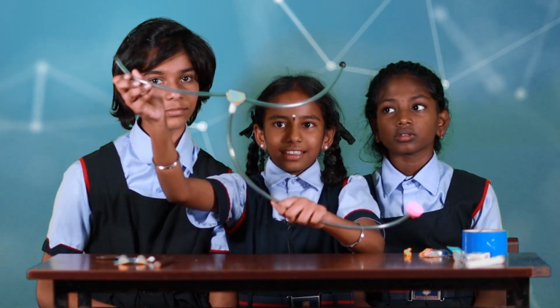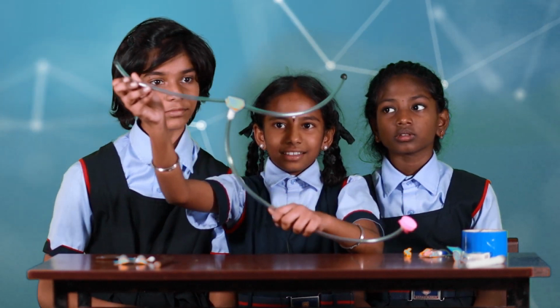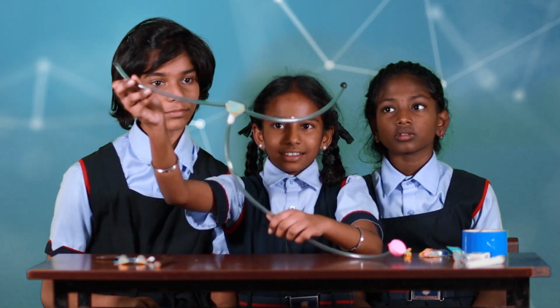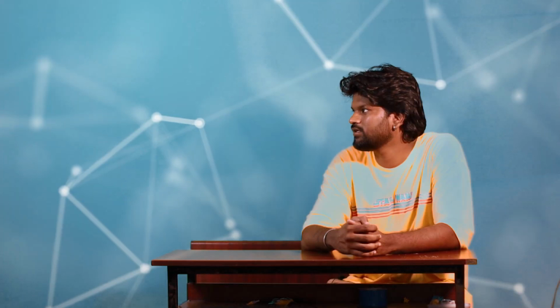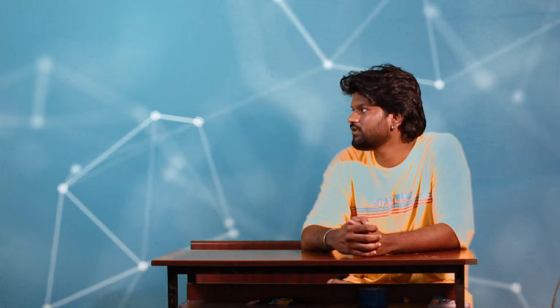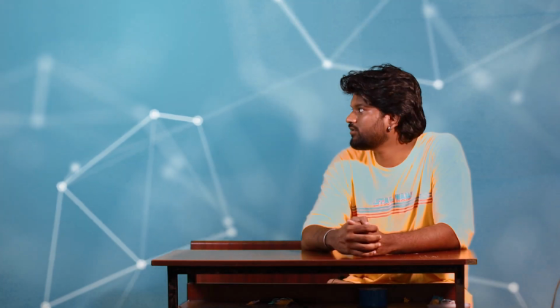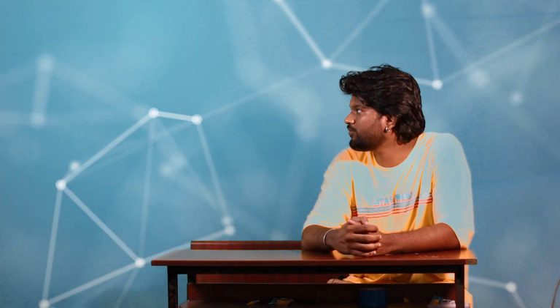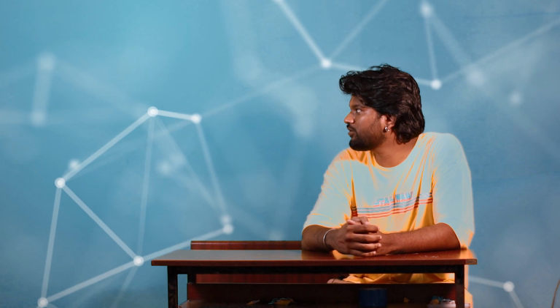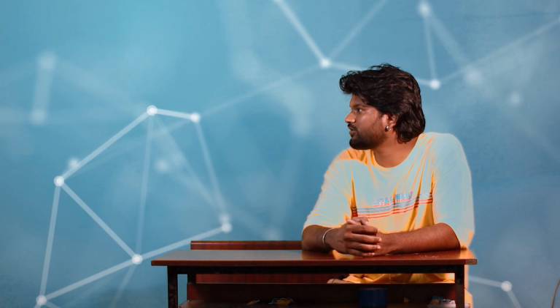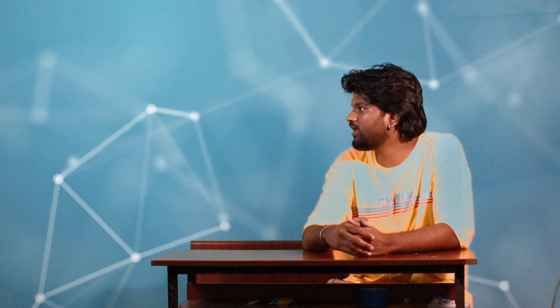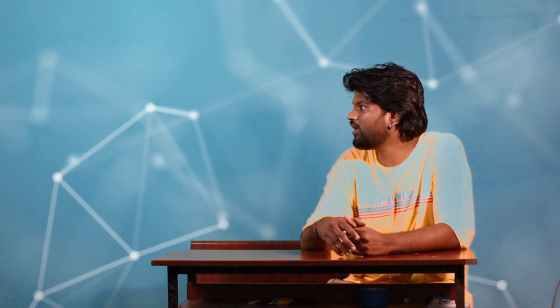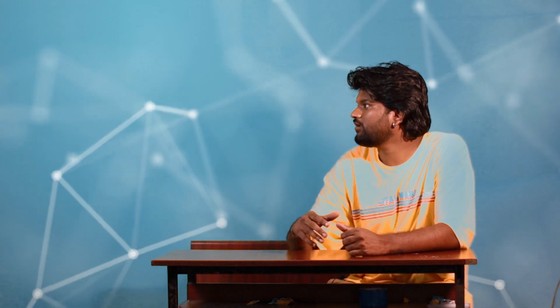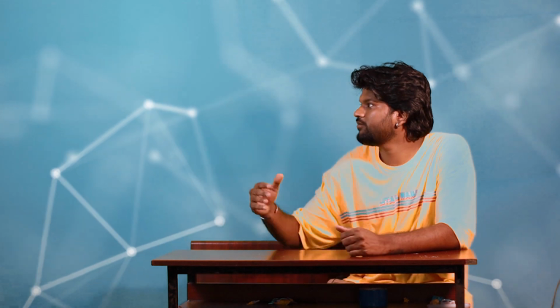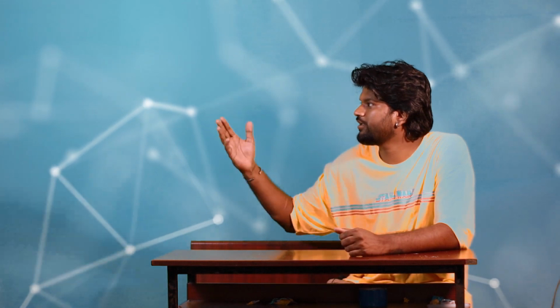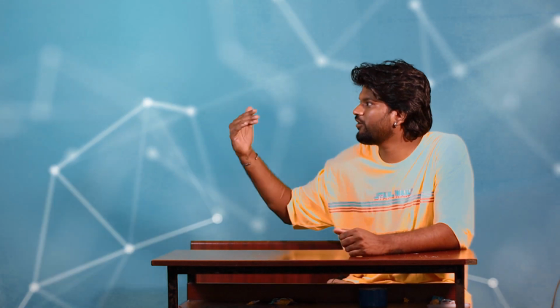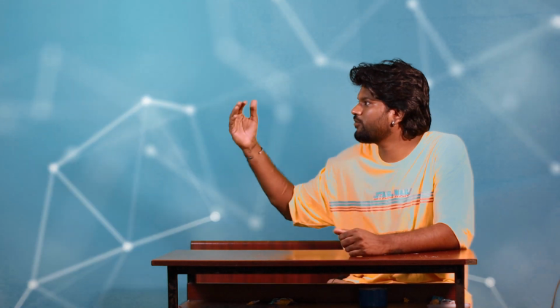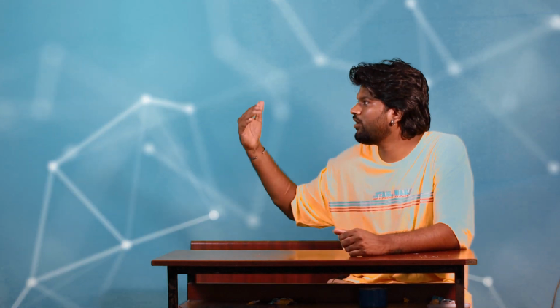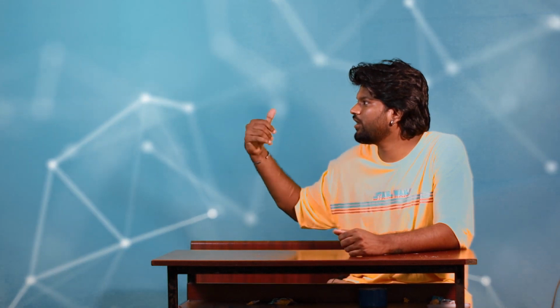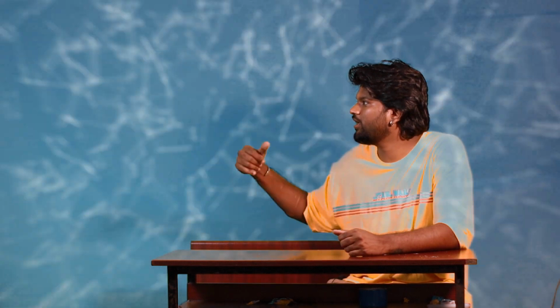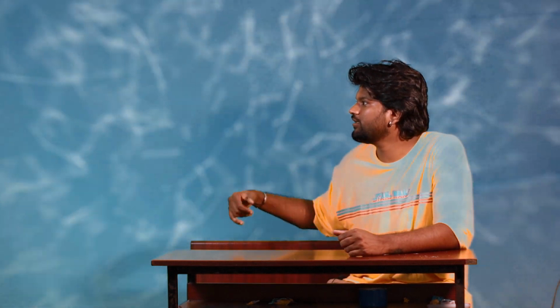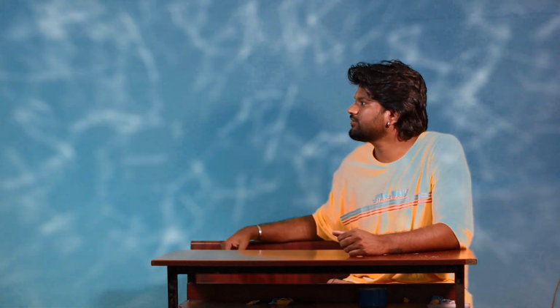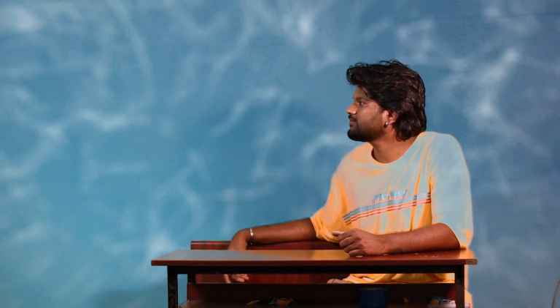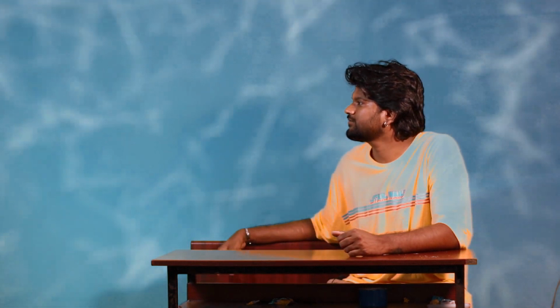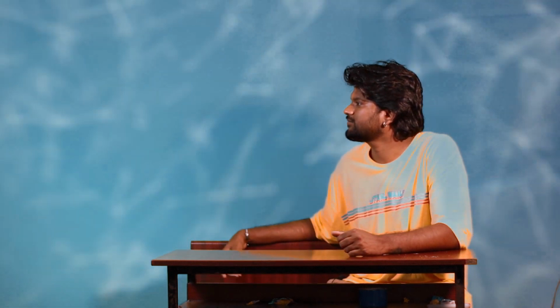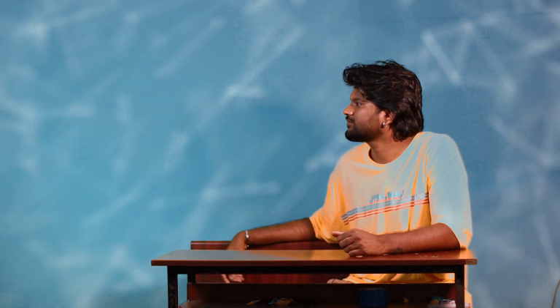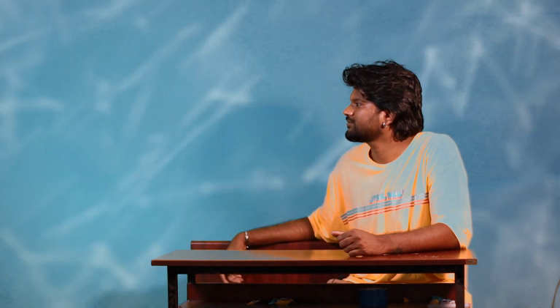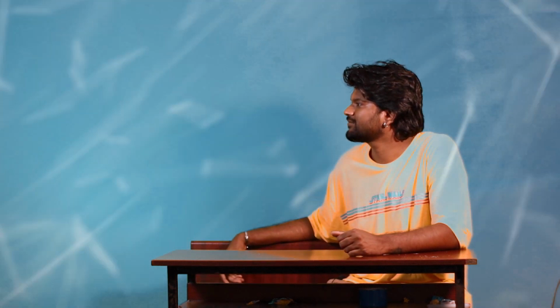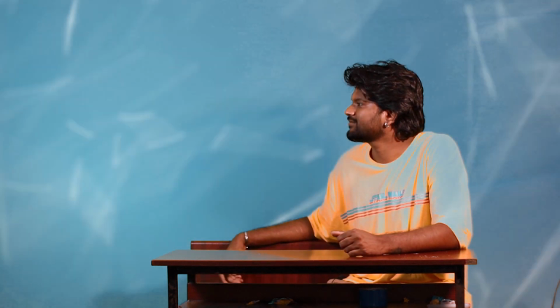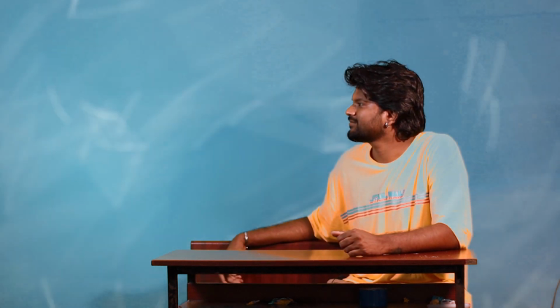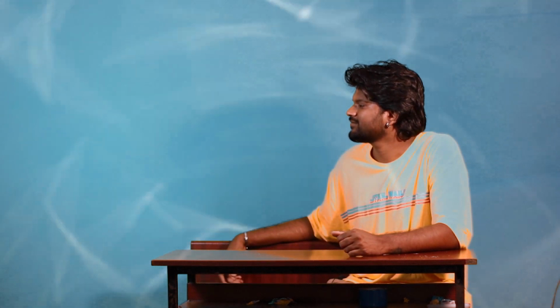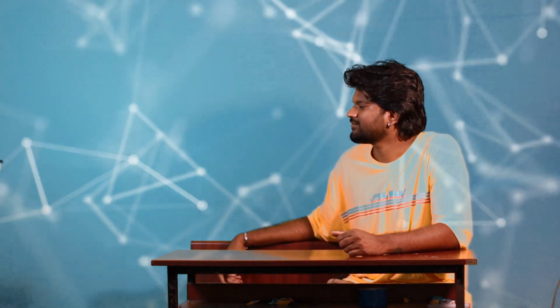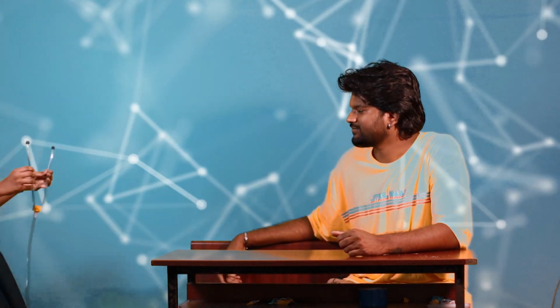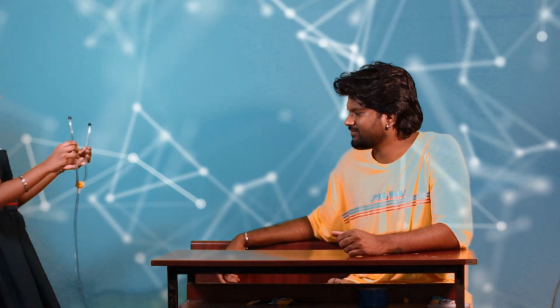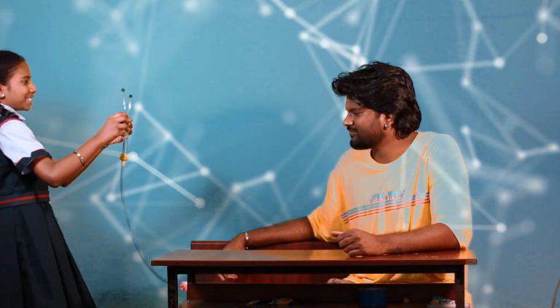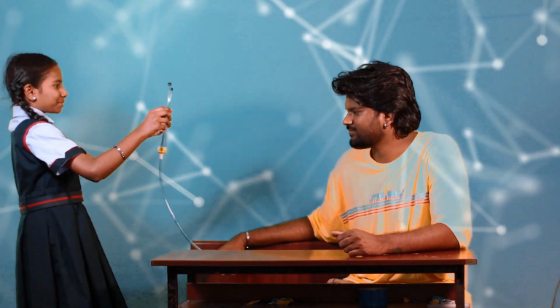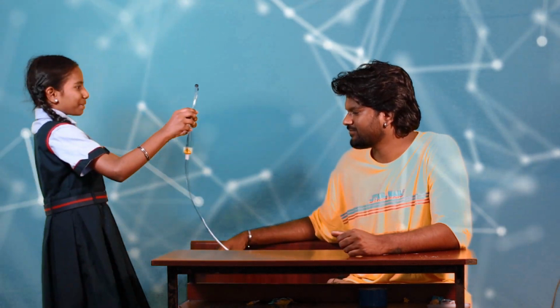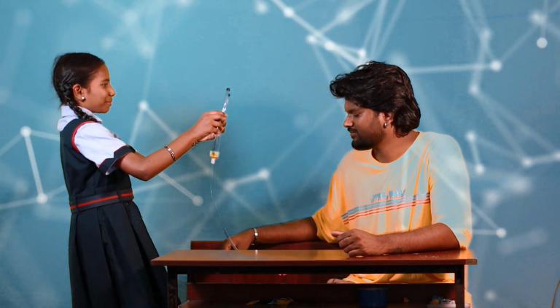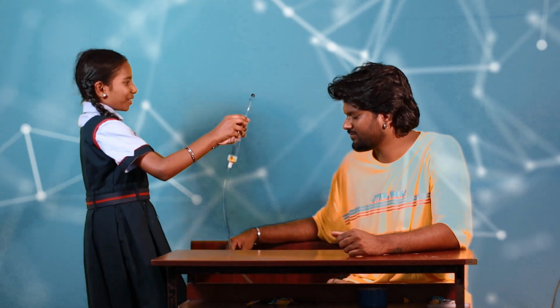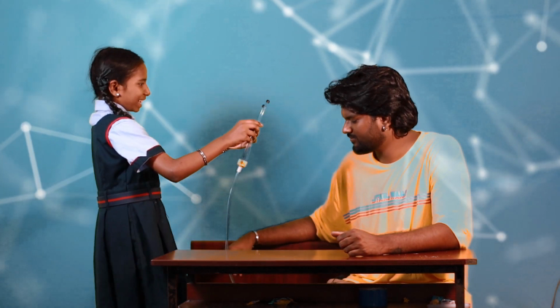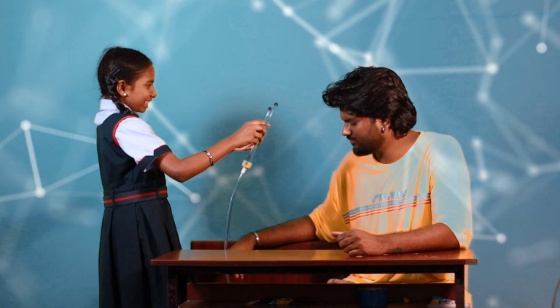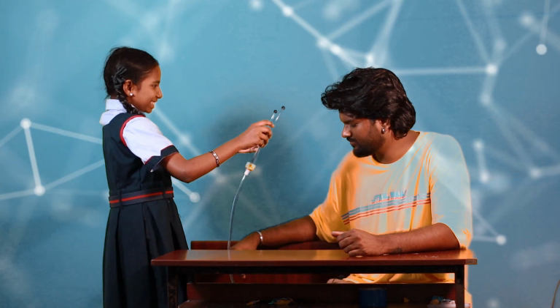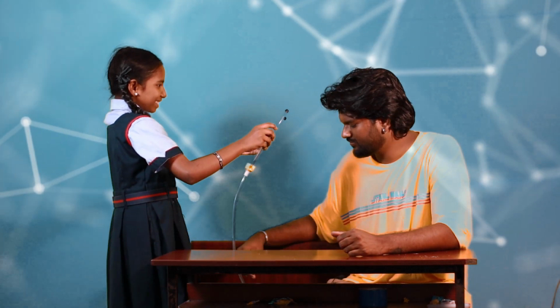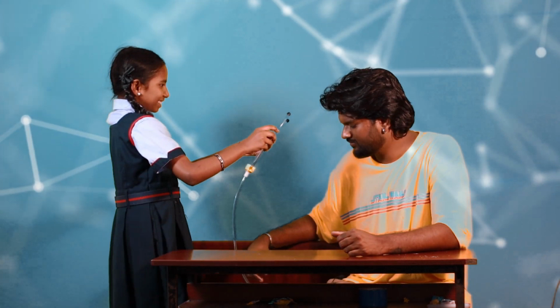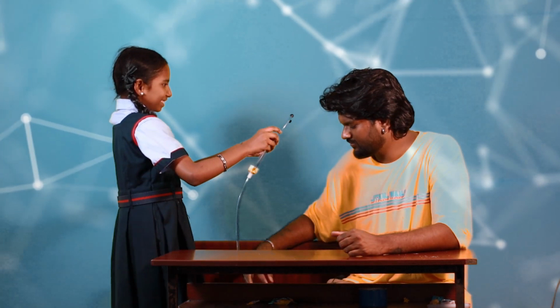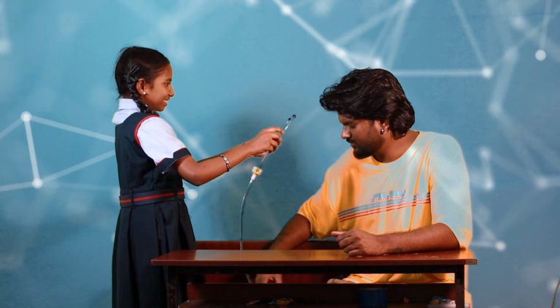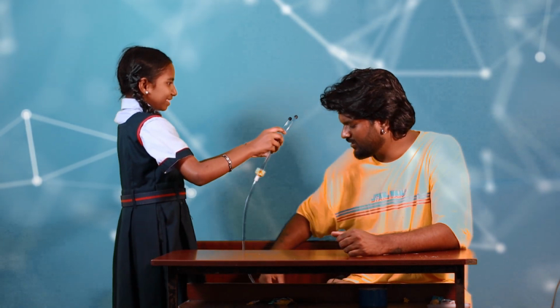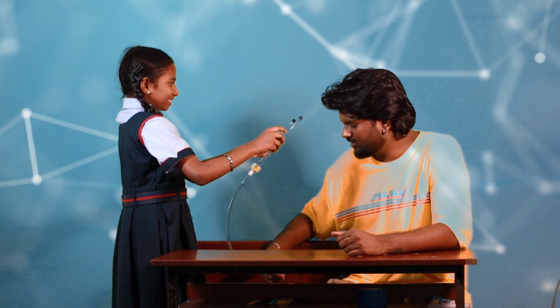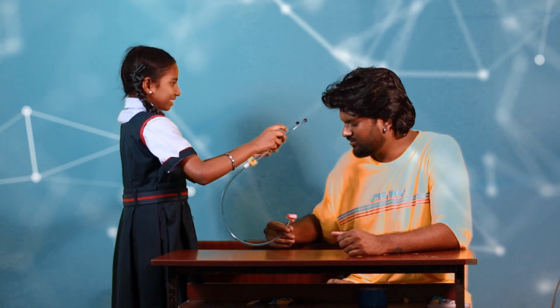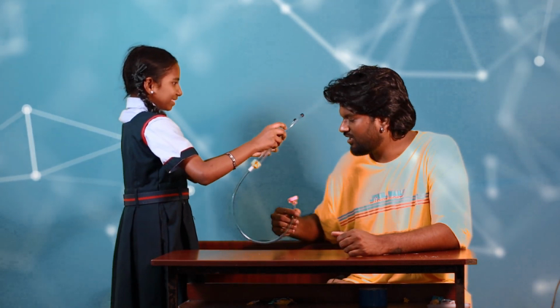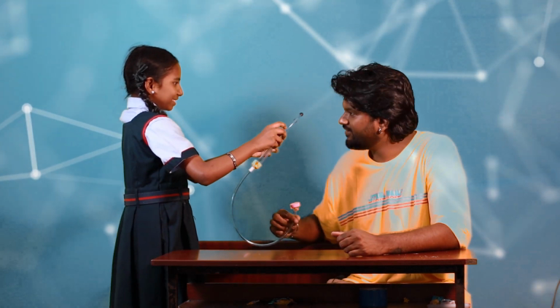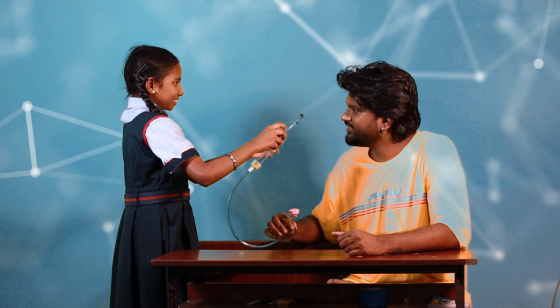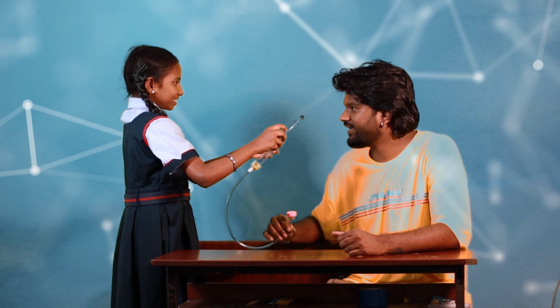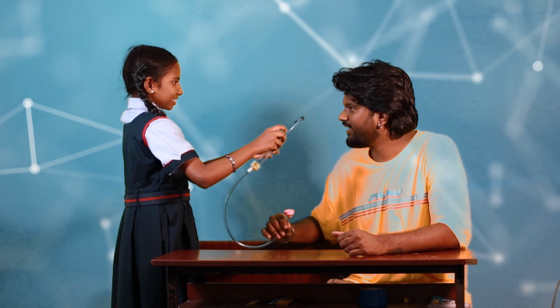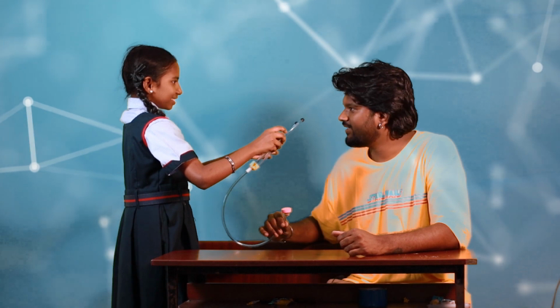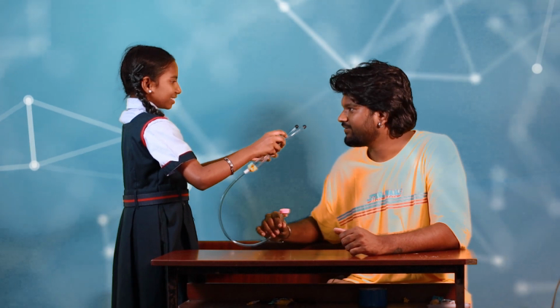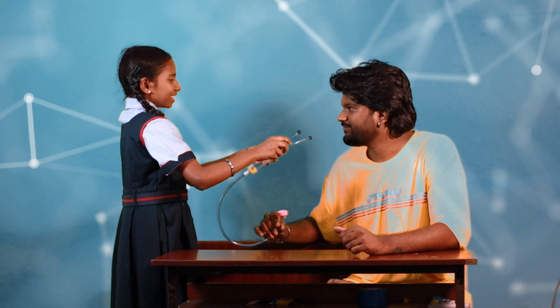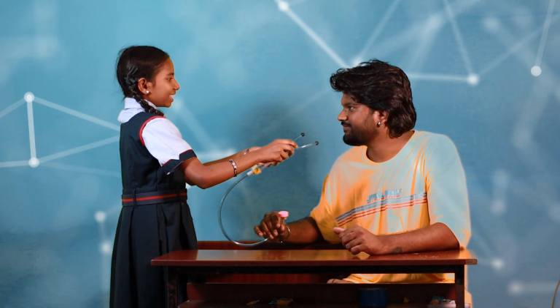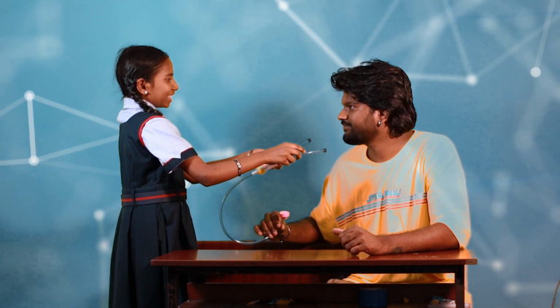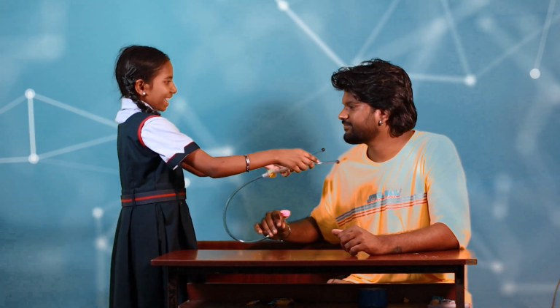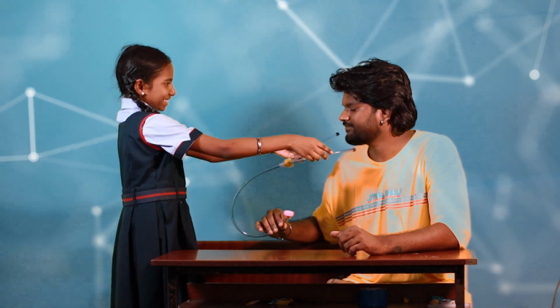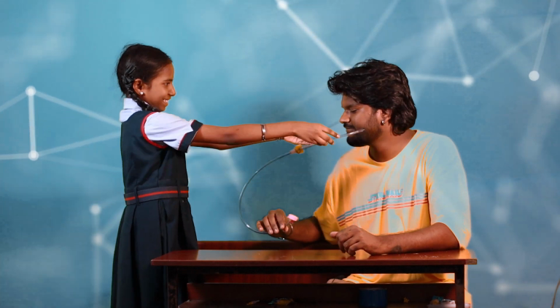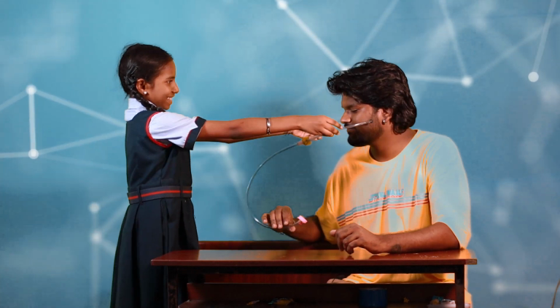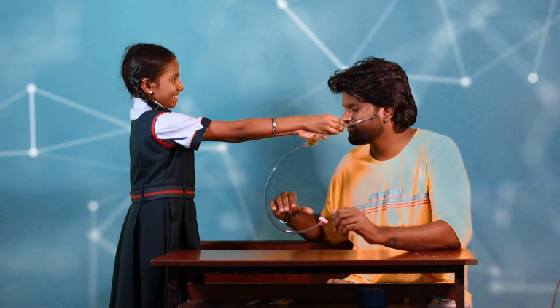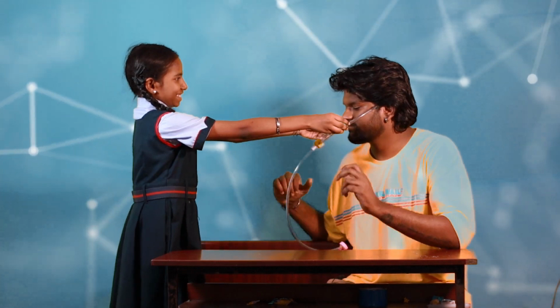Samitha, bring me your model. This is my model. Shall we check it? Yes!